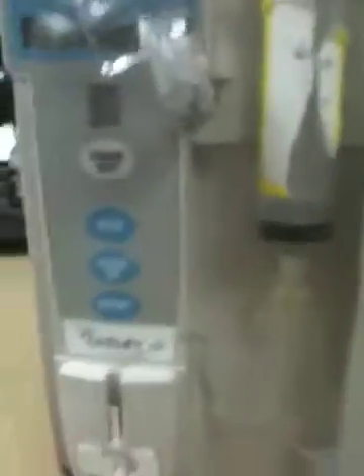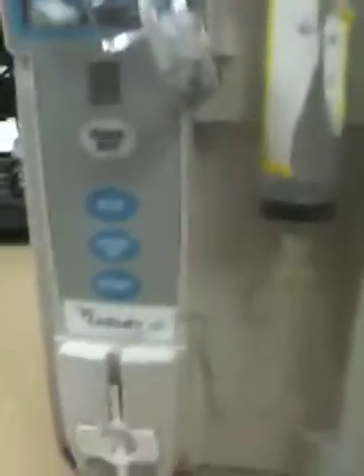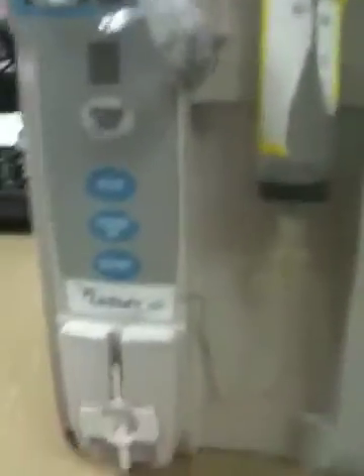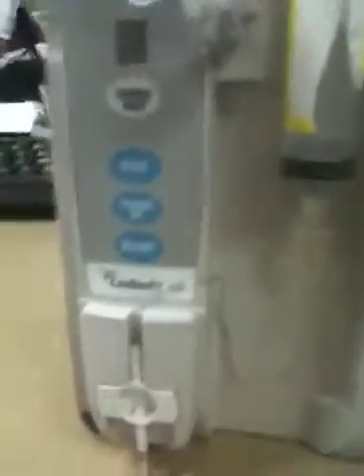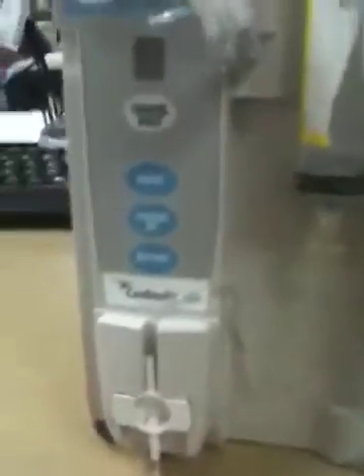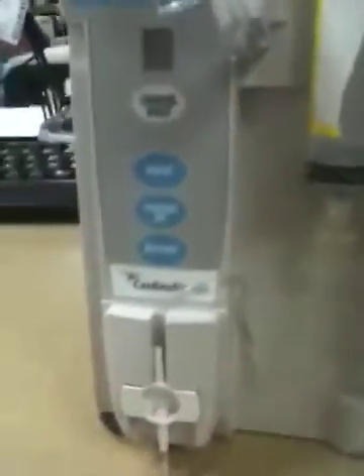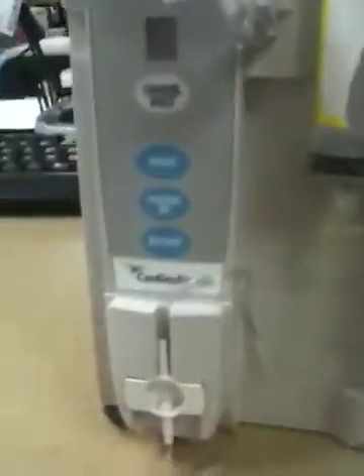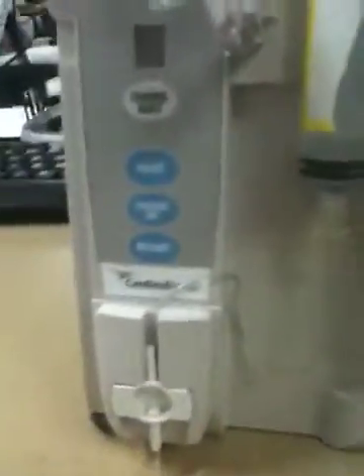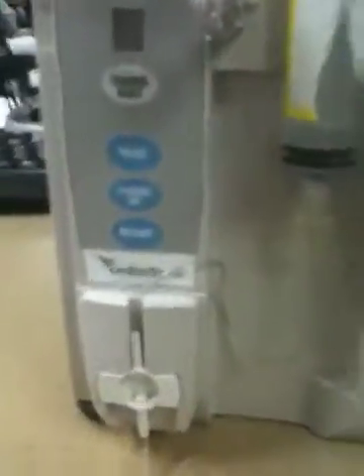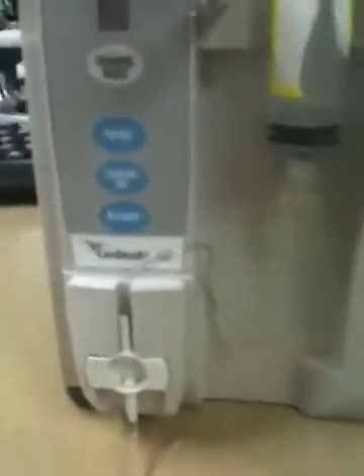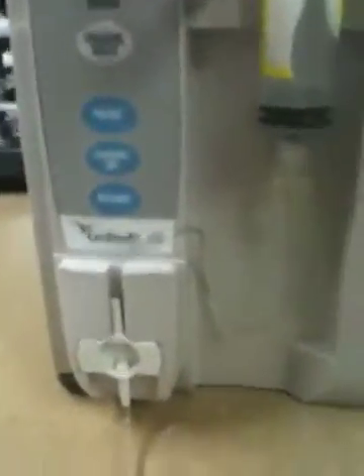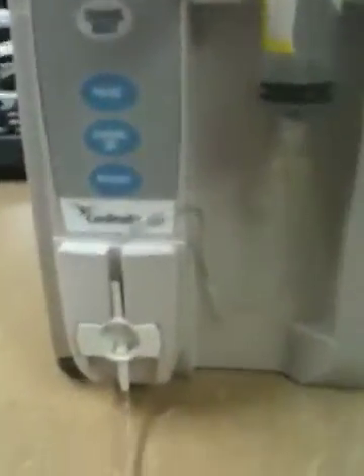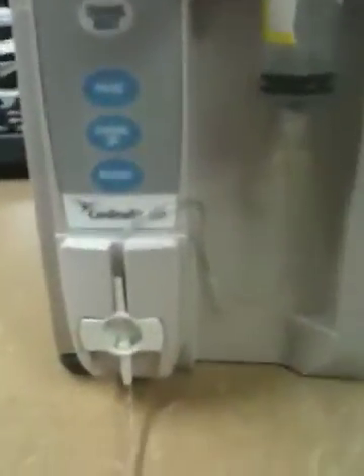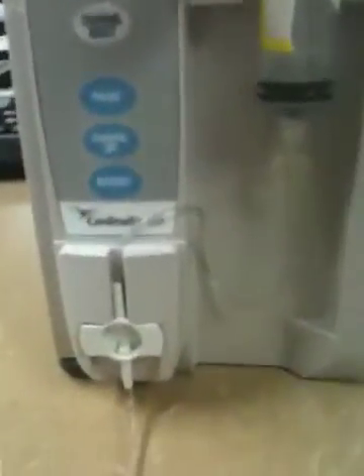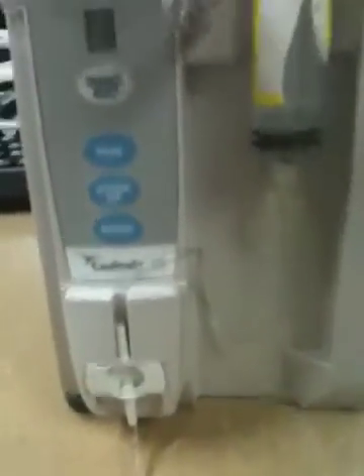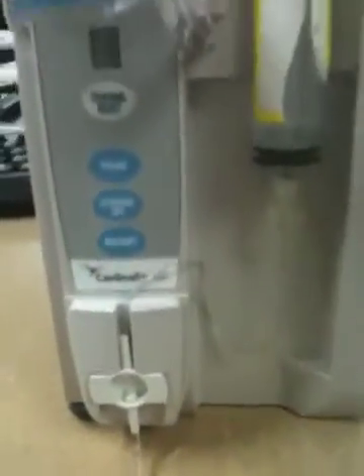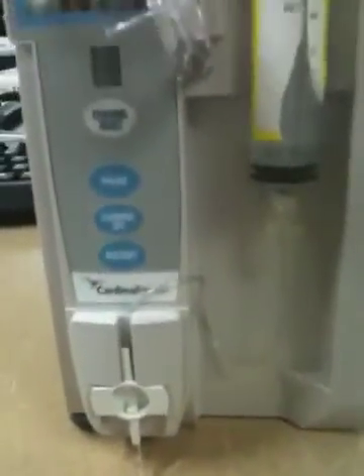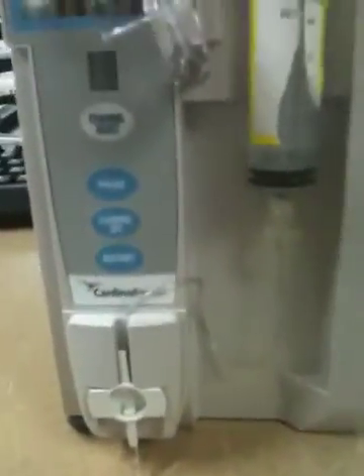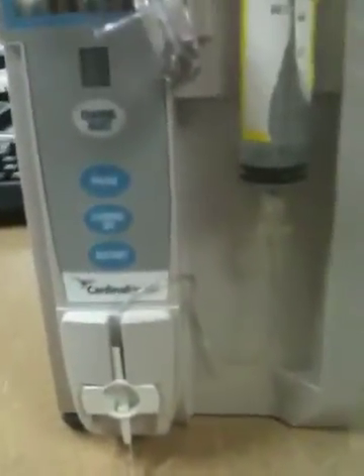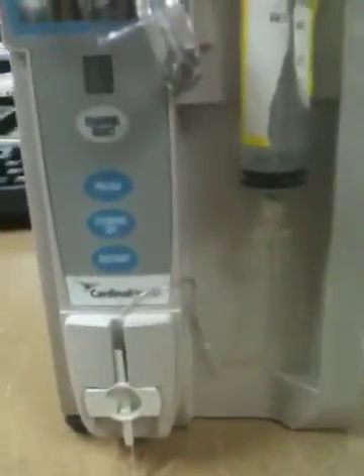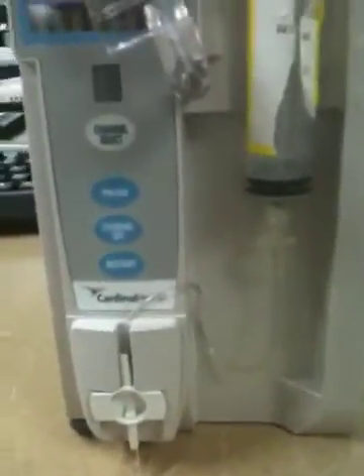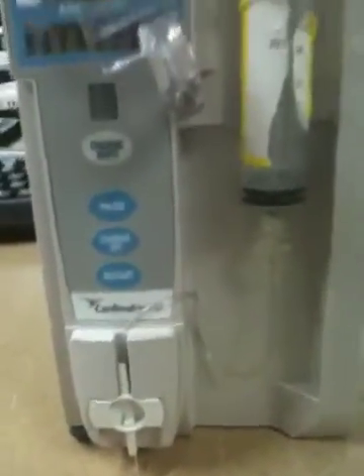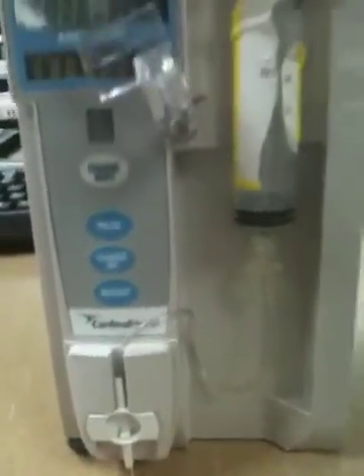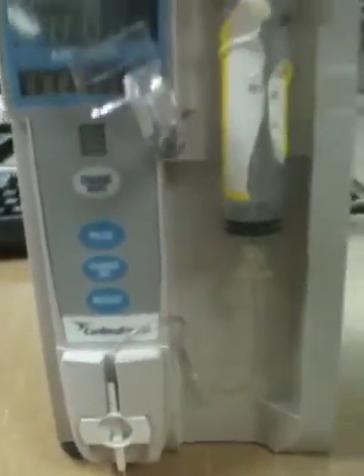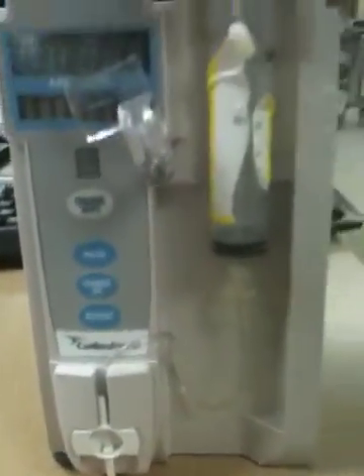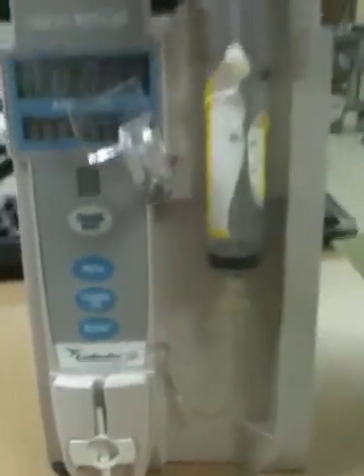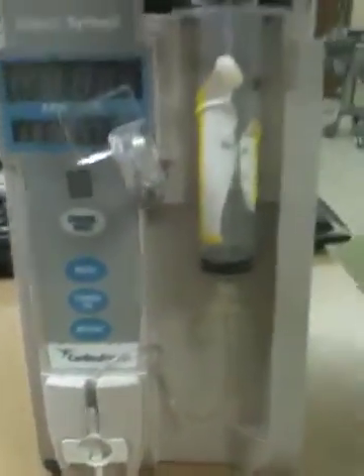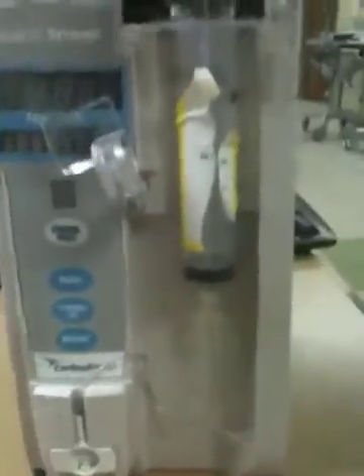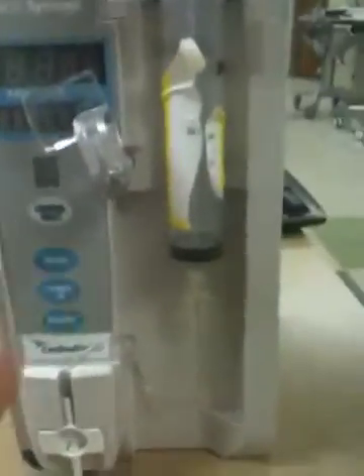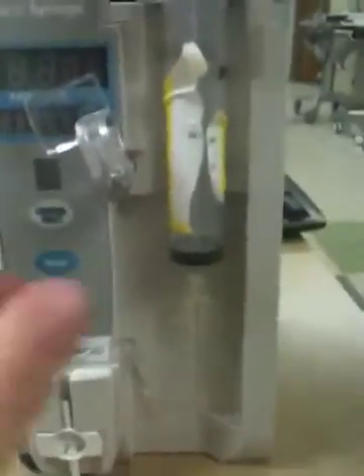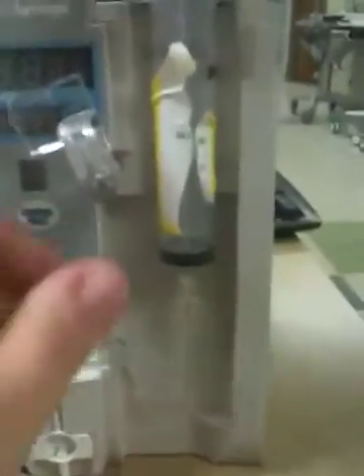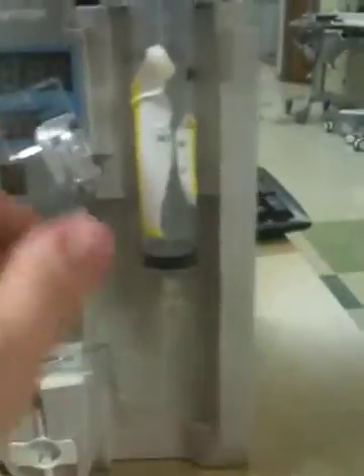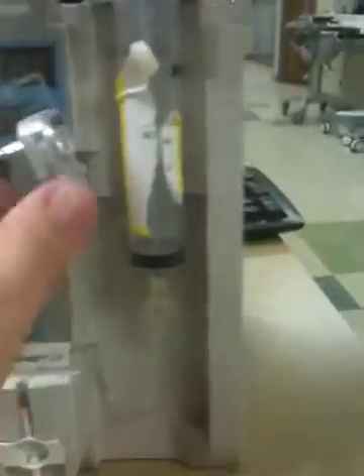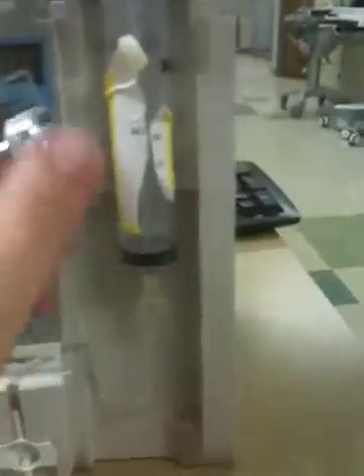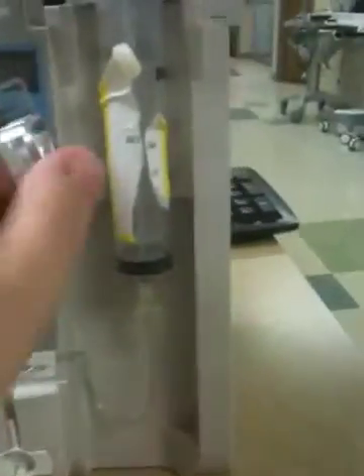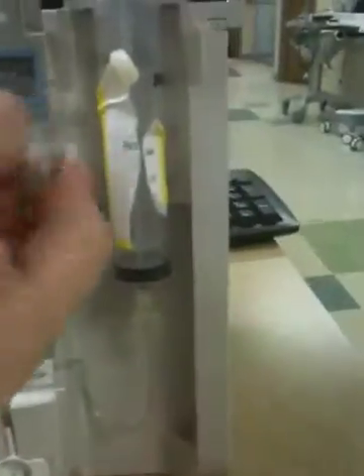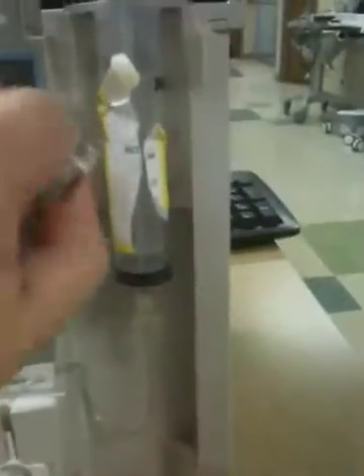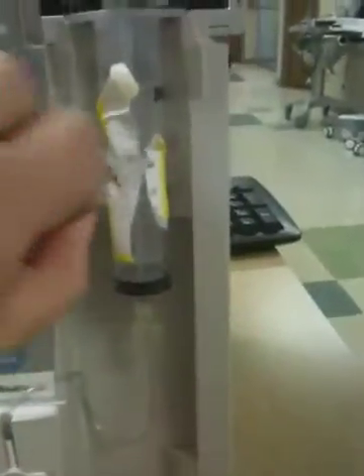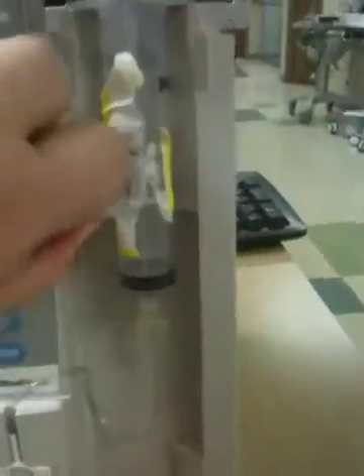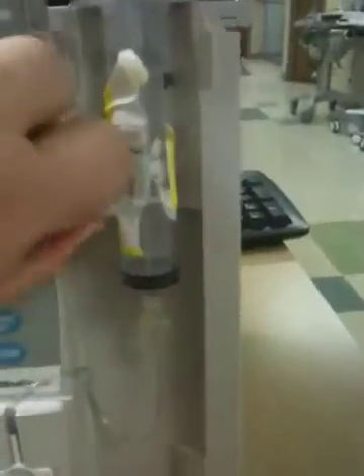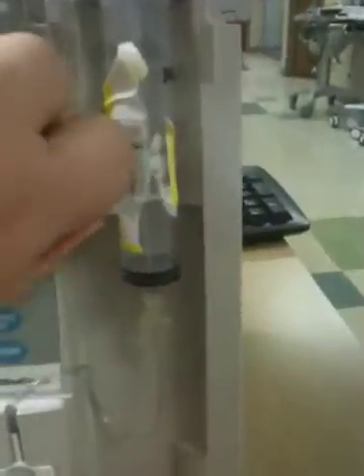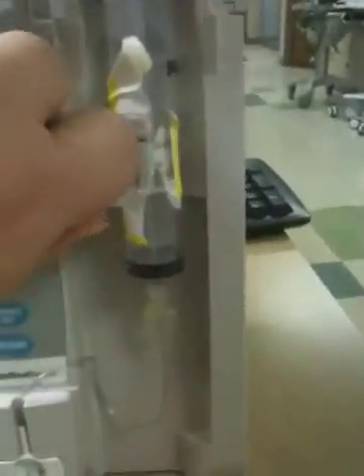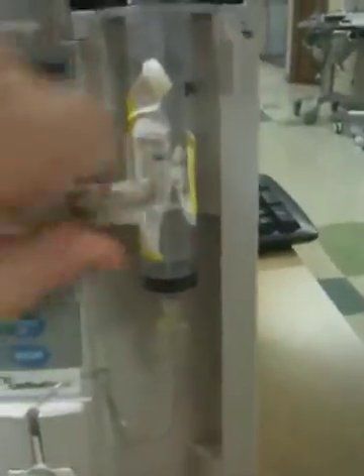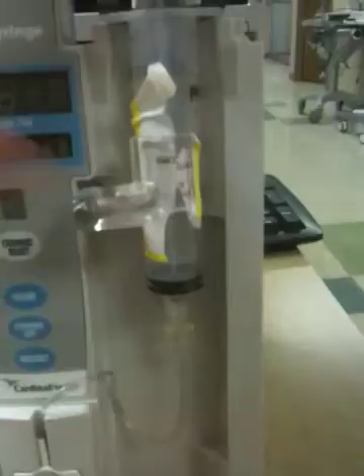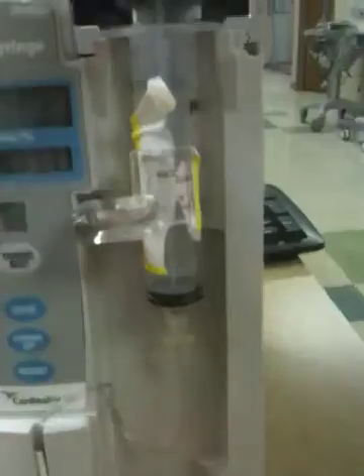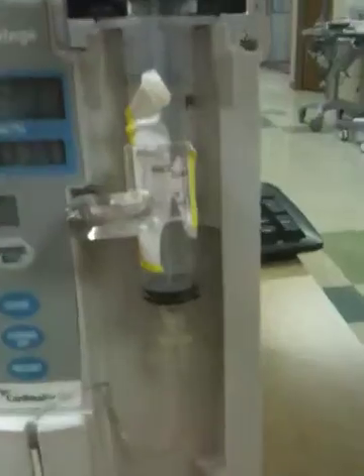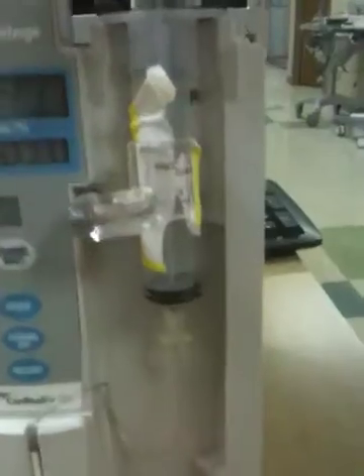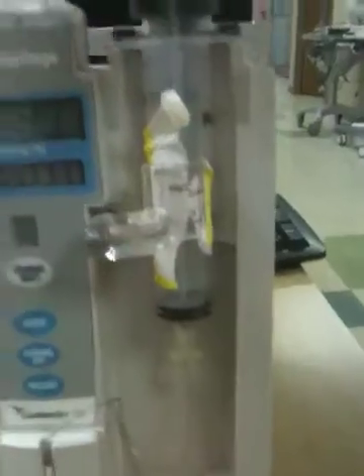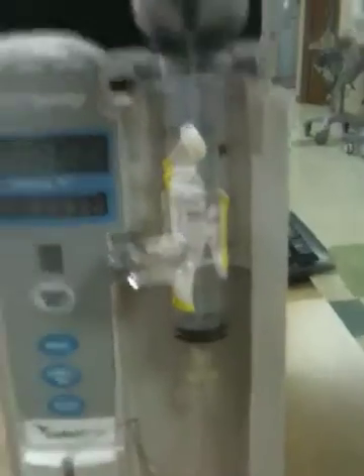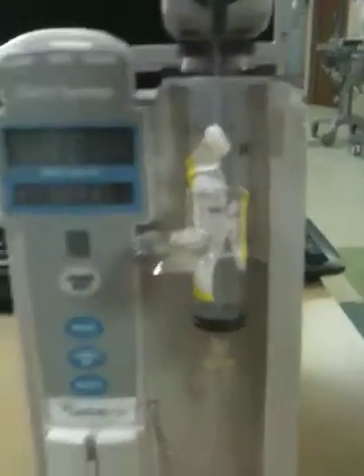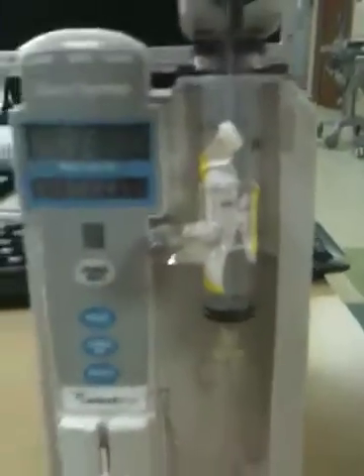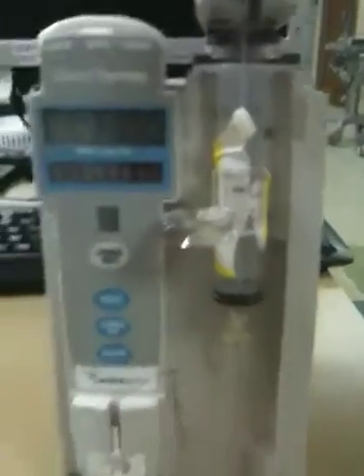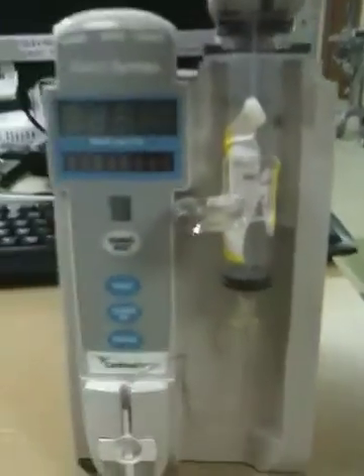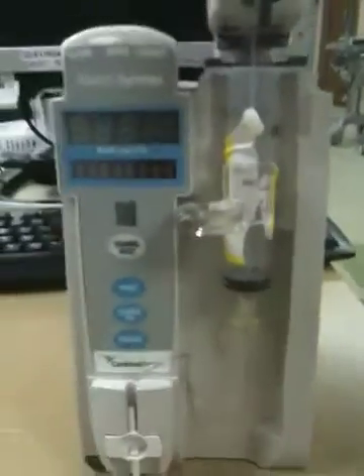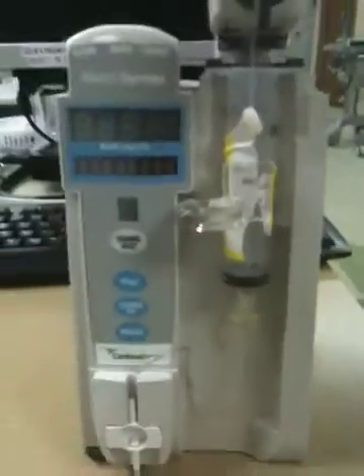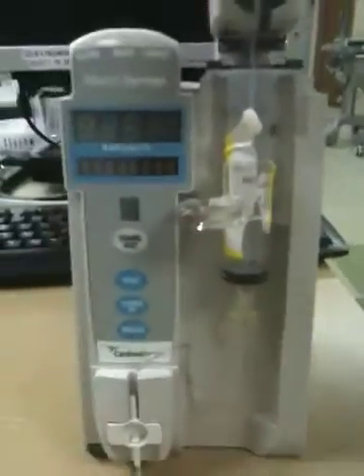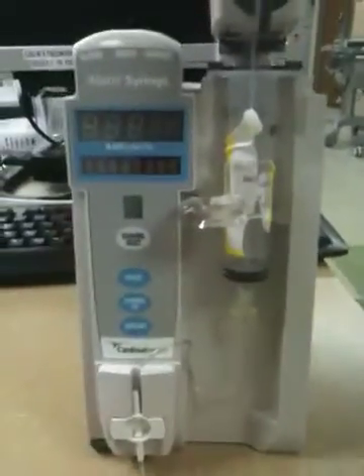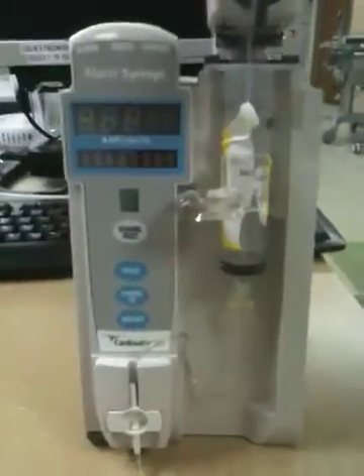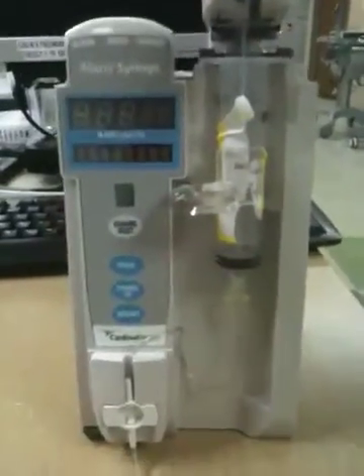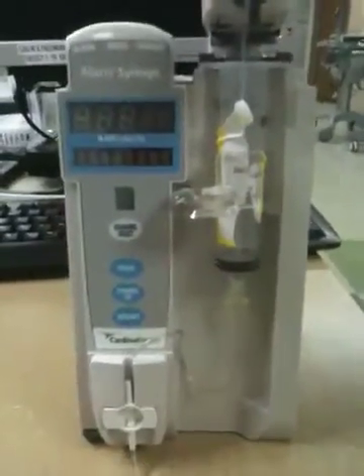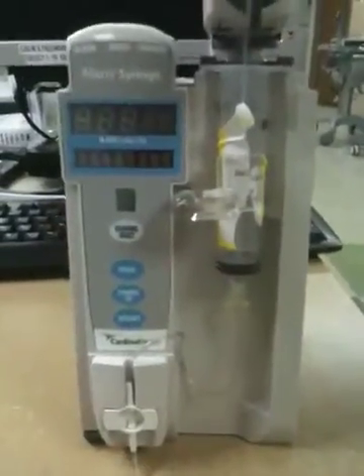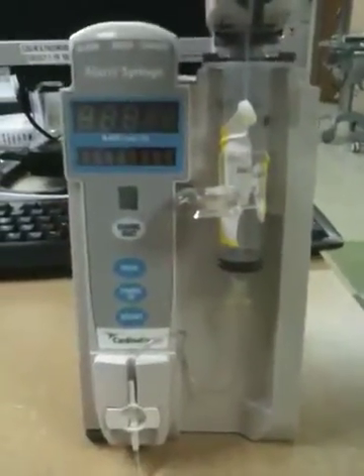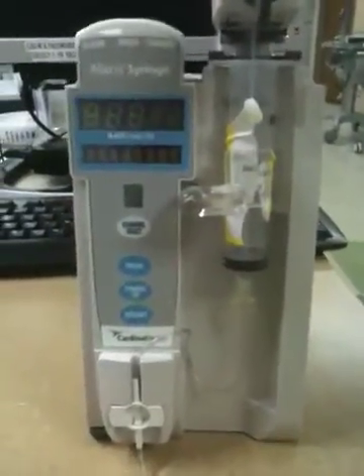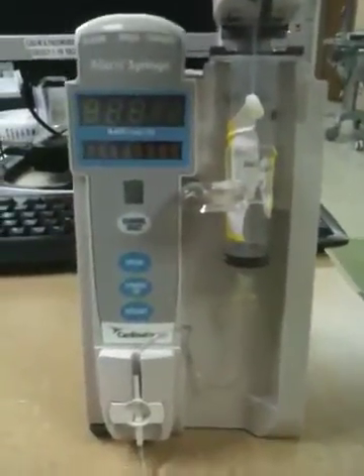Then you just set it up. You've got your tubing primed. Bring this down to lock it in and you're ready to go.